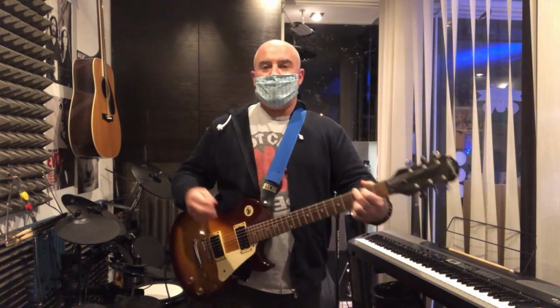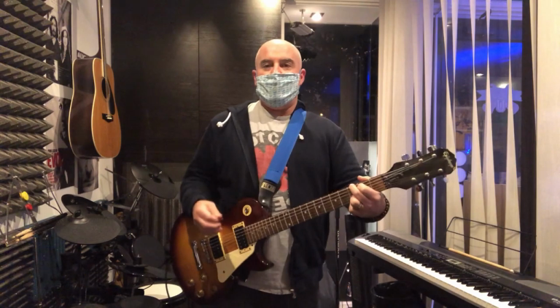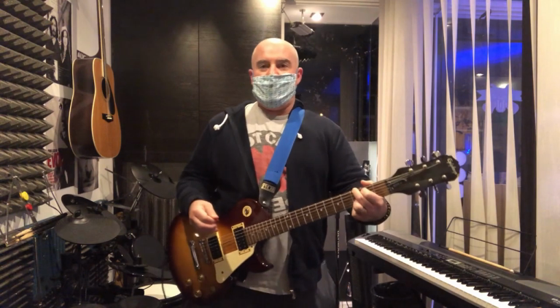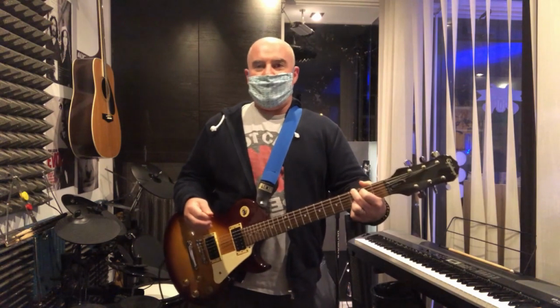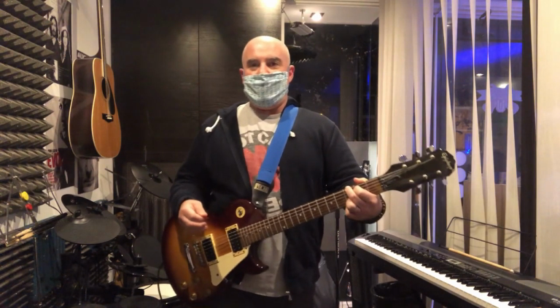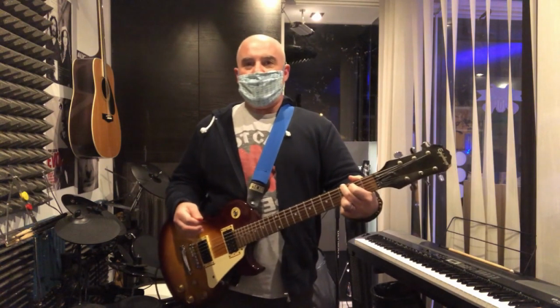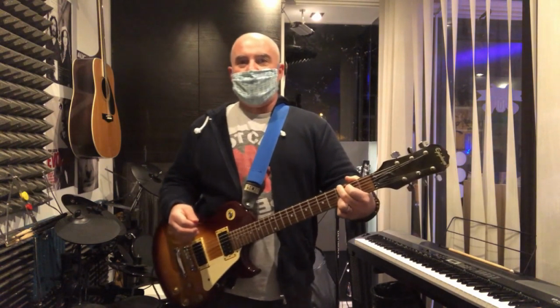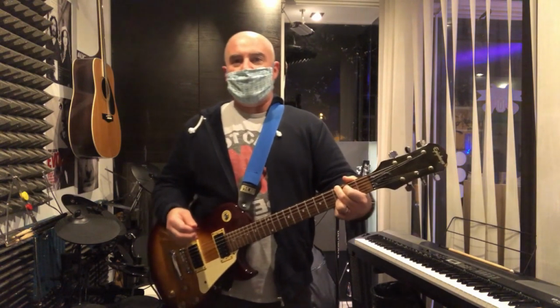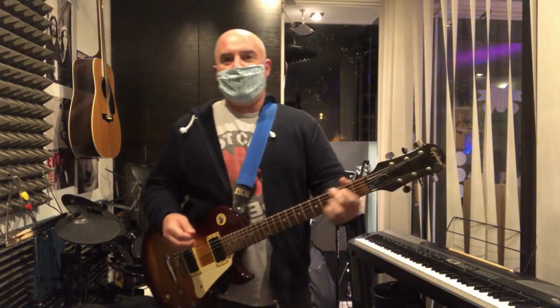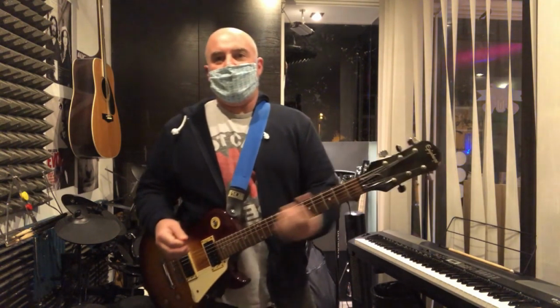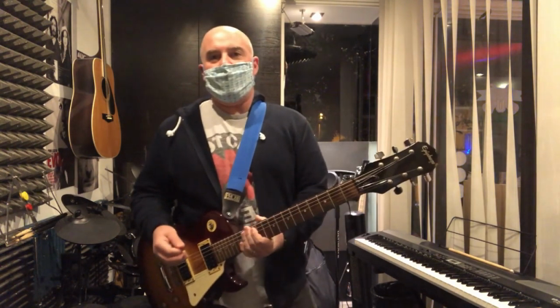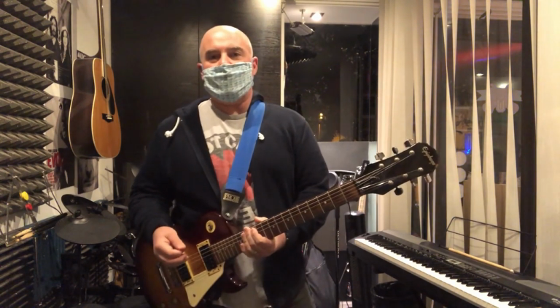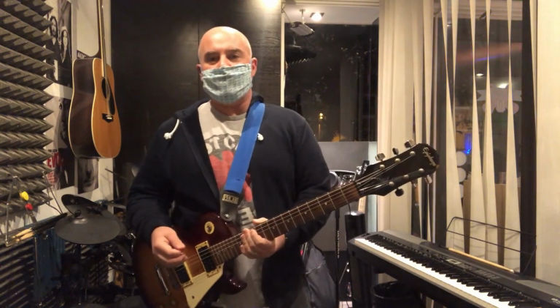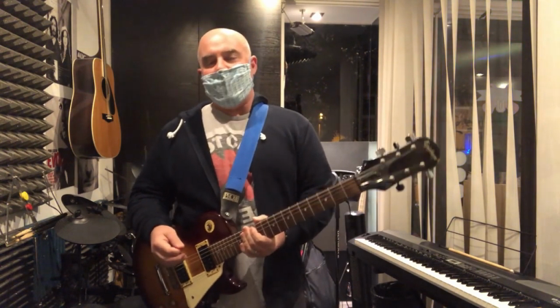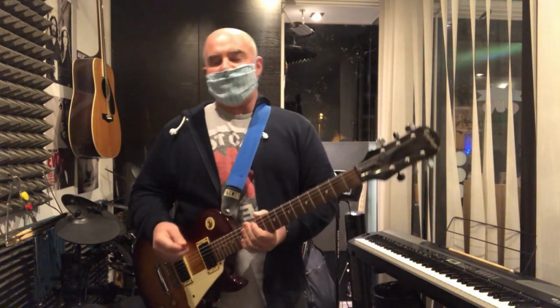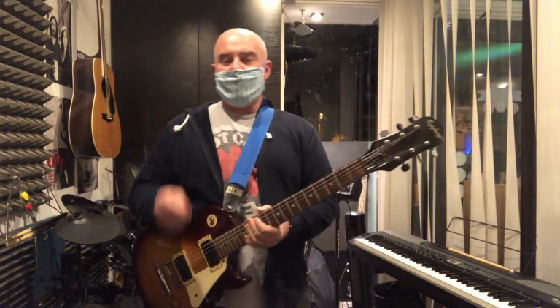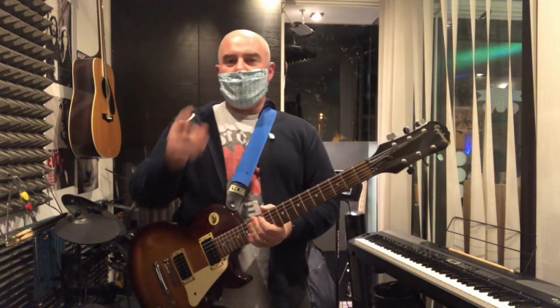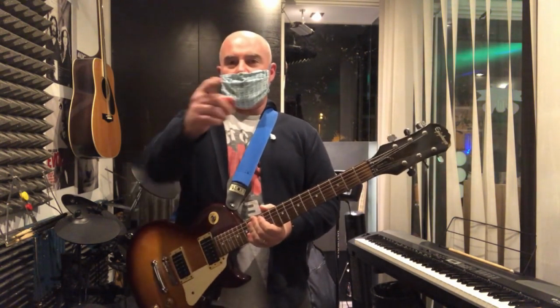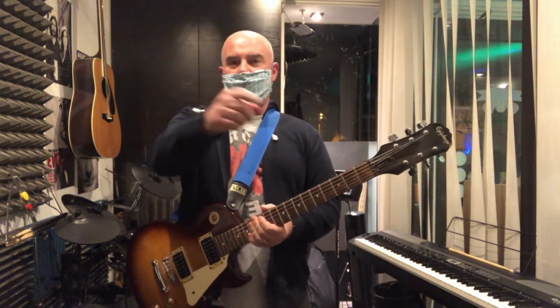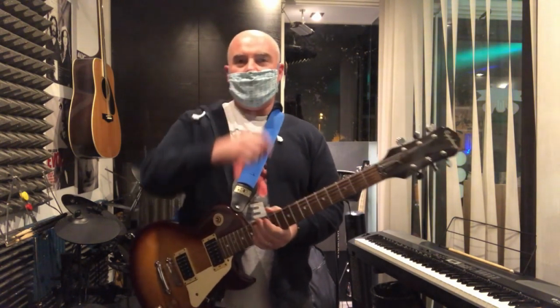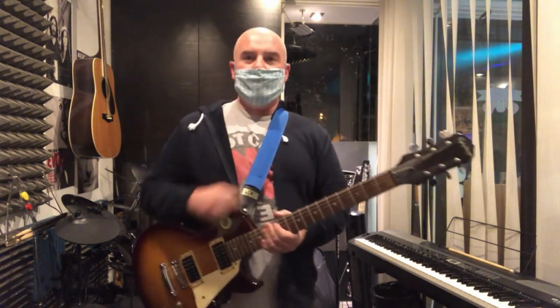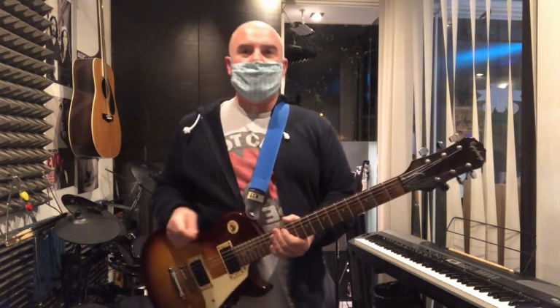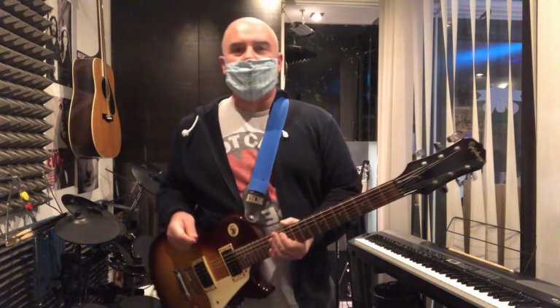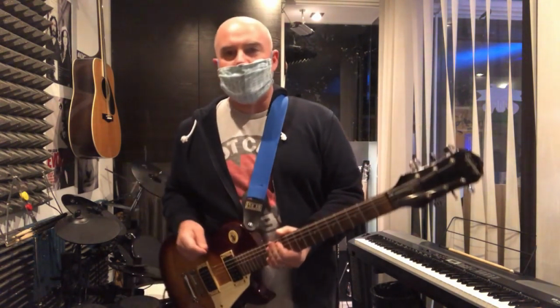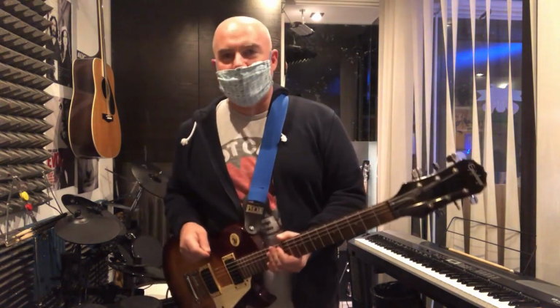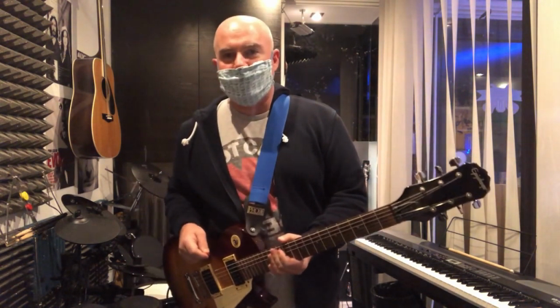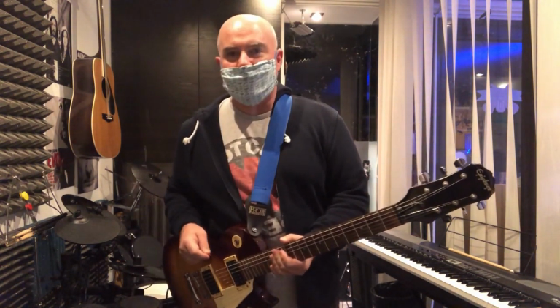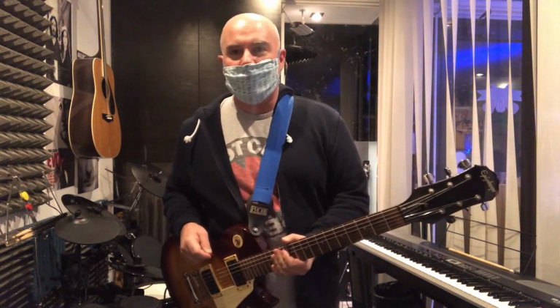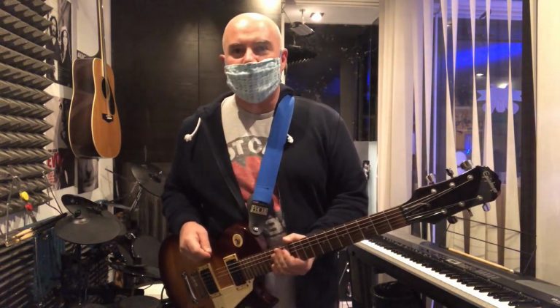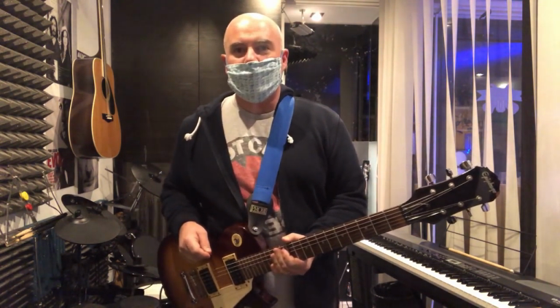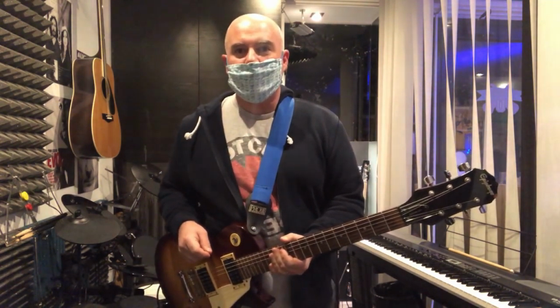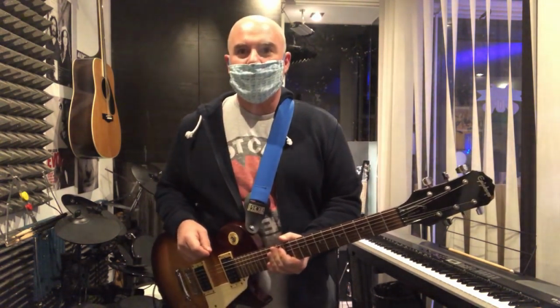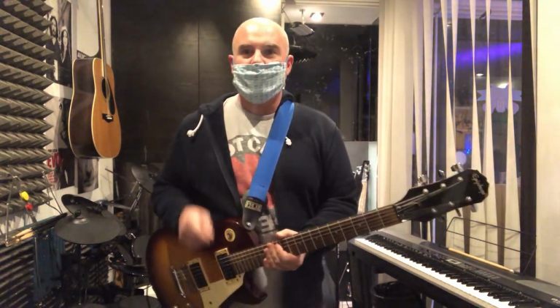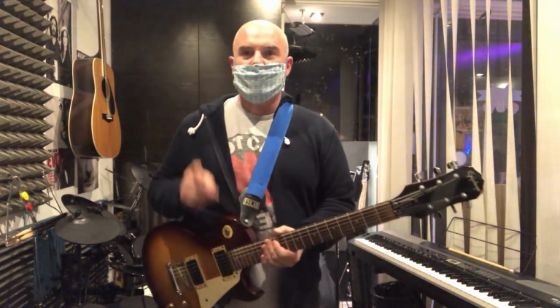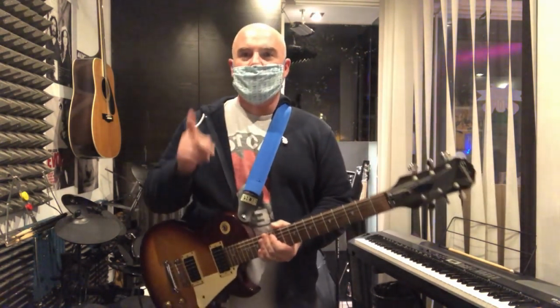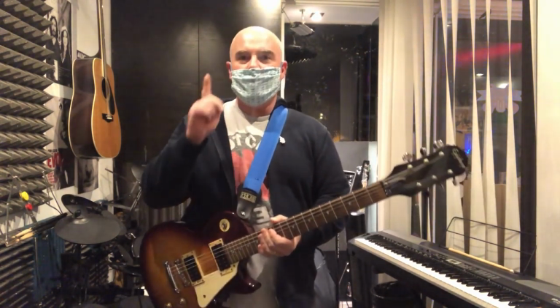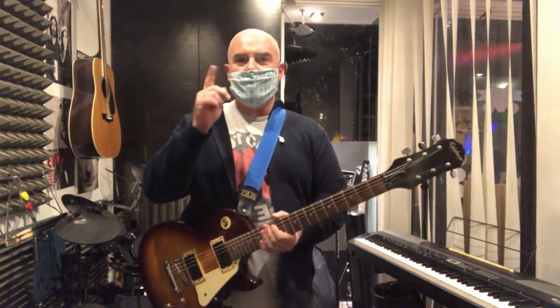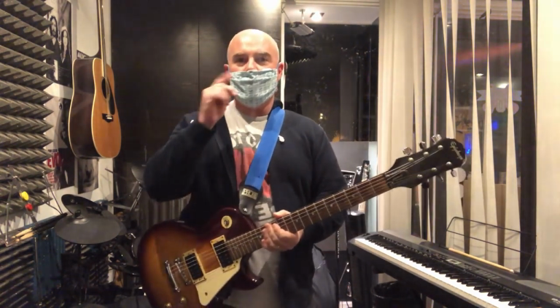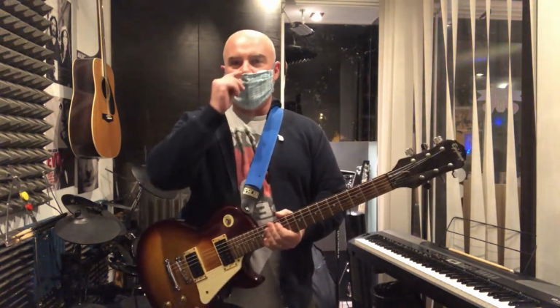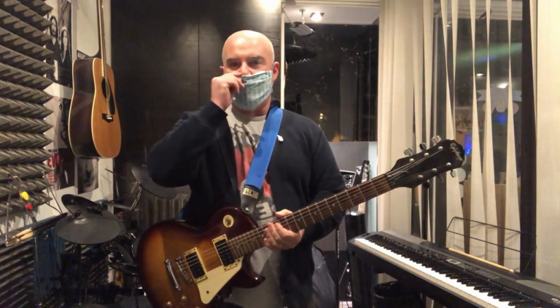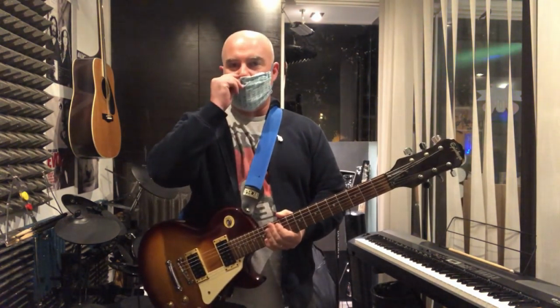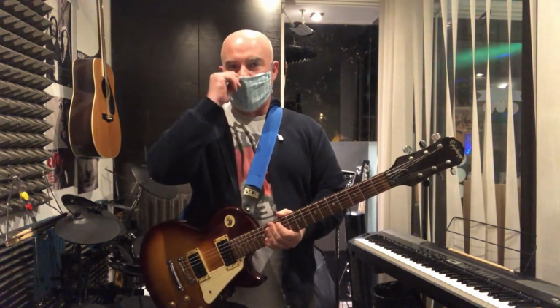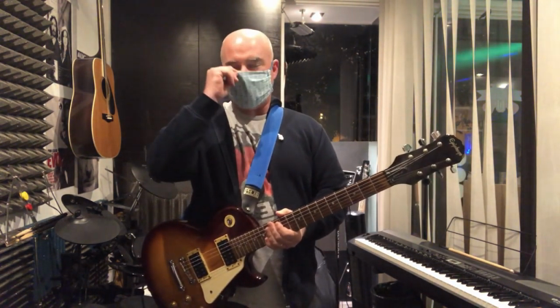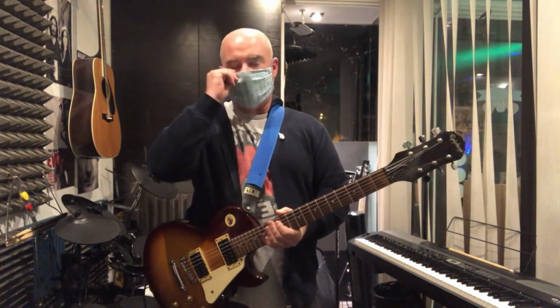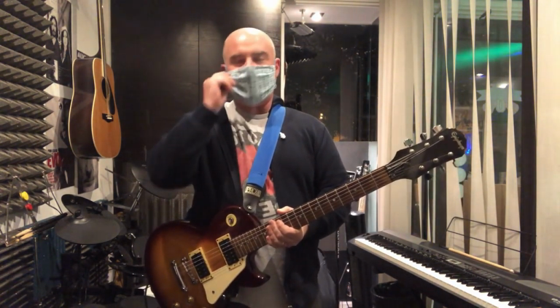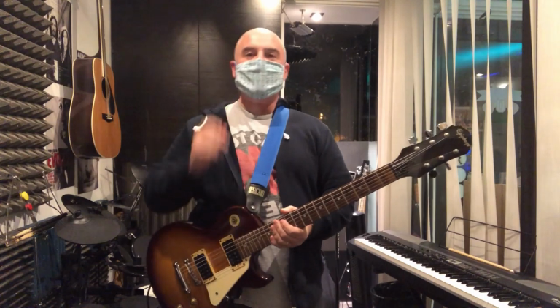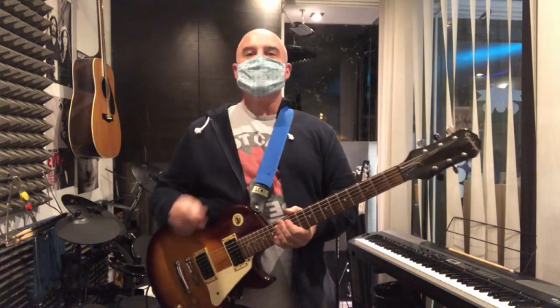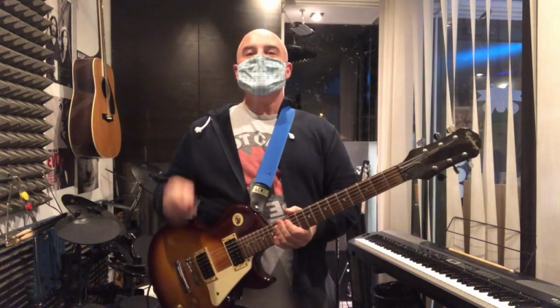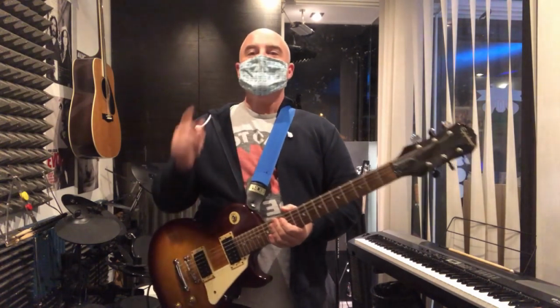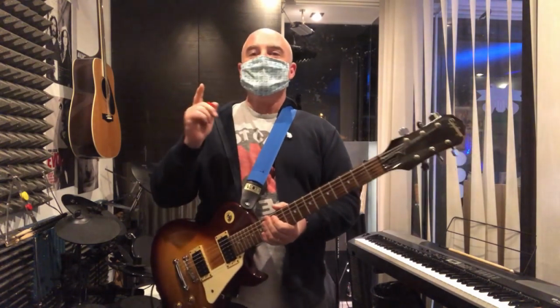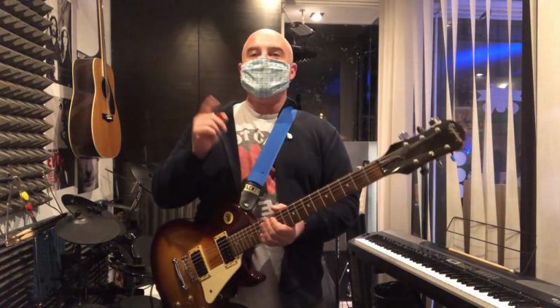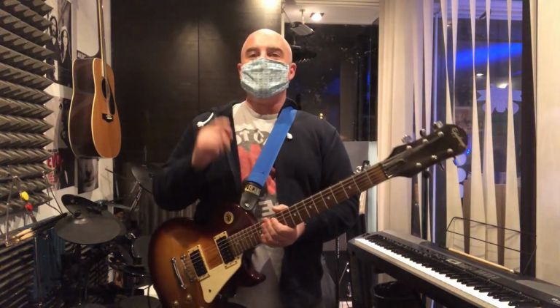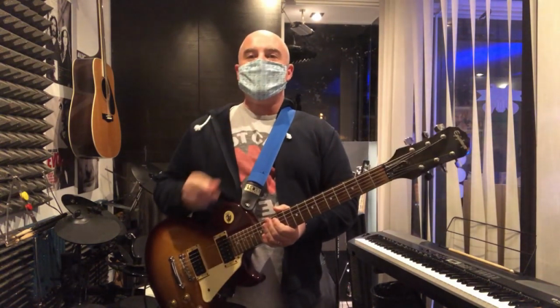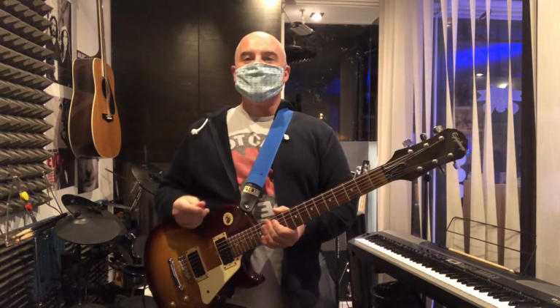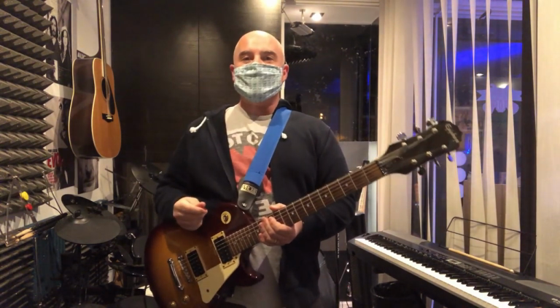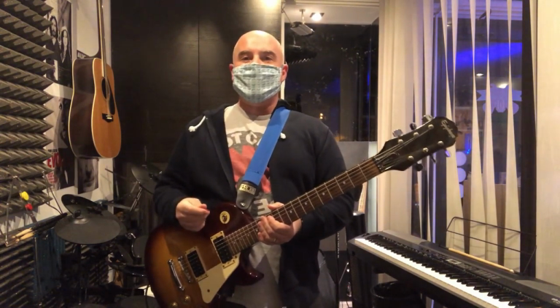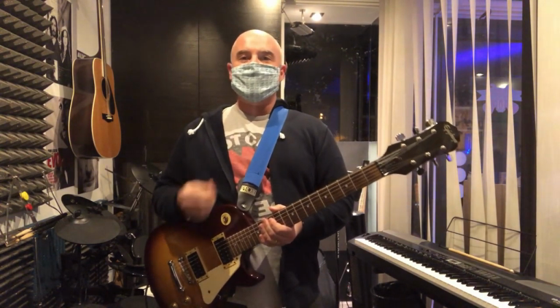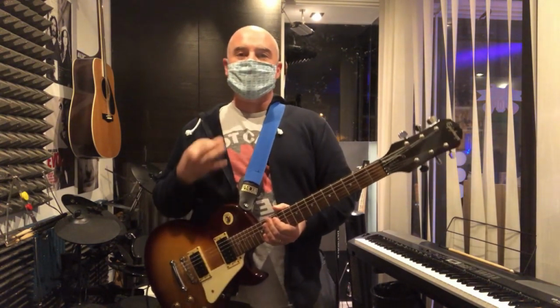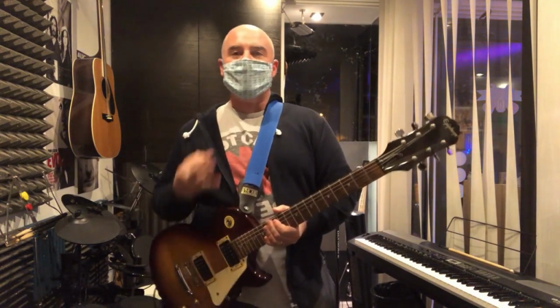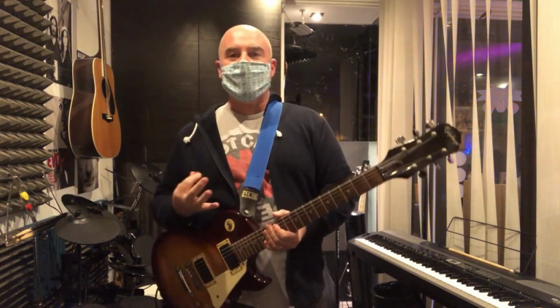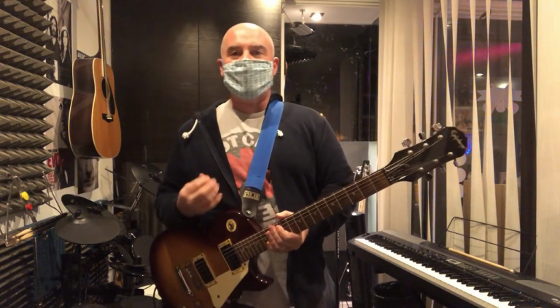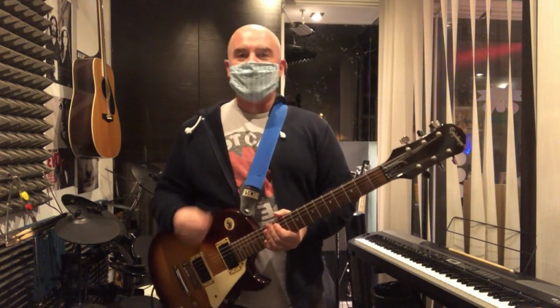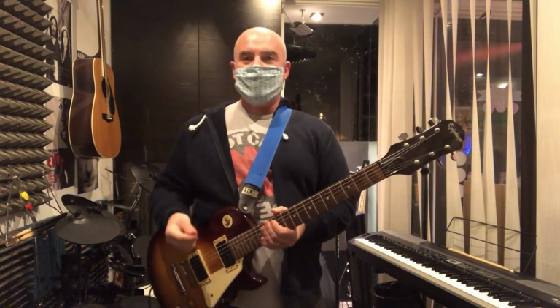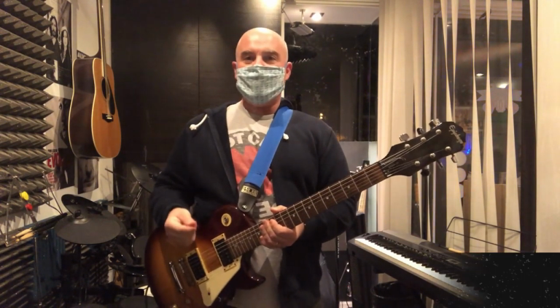Hey everybody, it's Matt from Rock U coming at you in 2021 with a new one-minute masterclass. Today's masterclass: arpeggios.